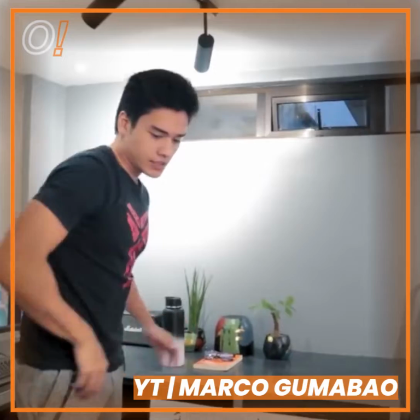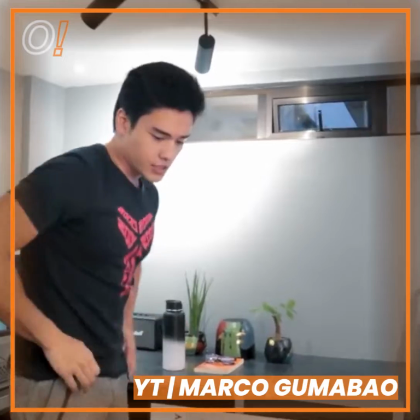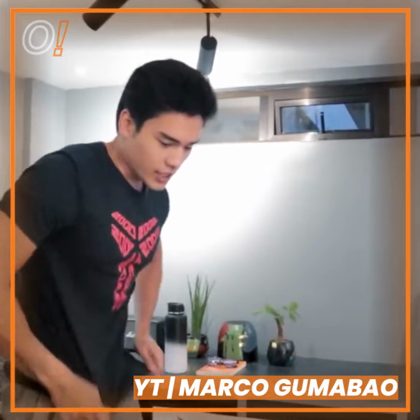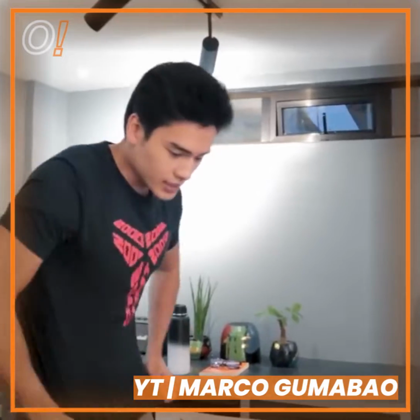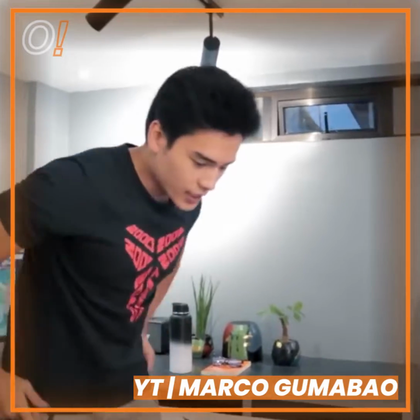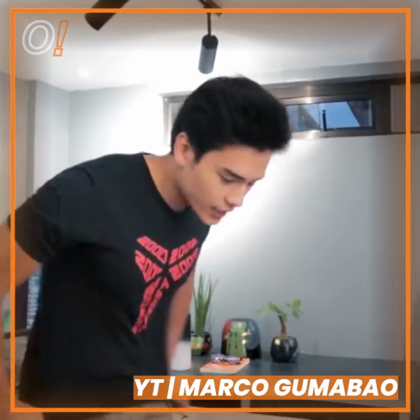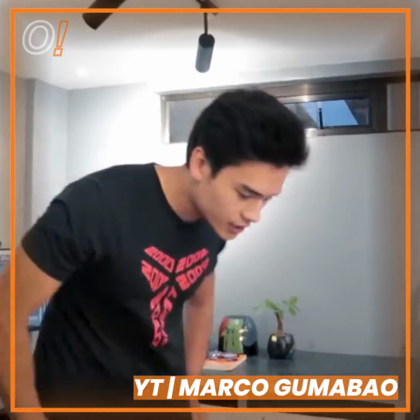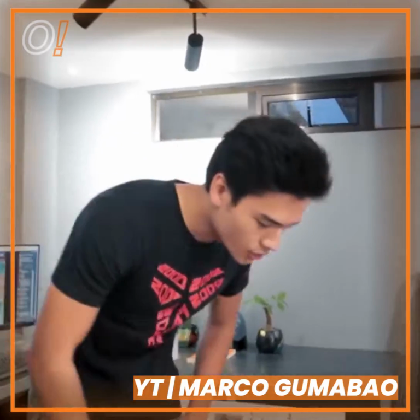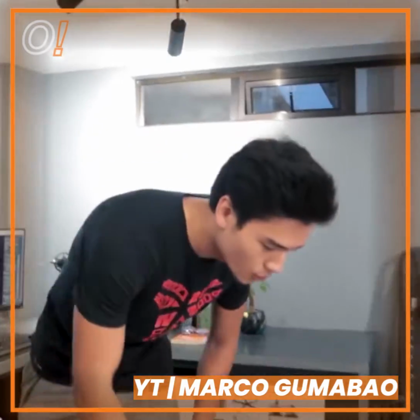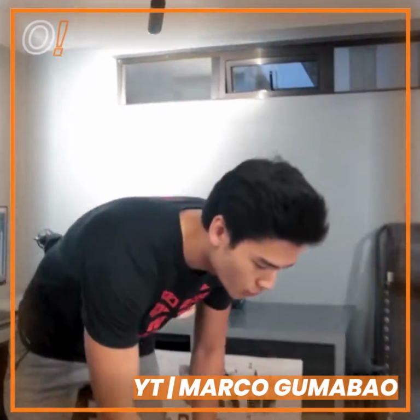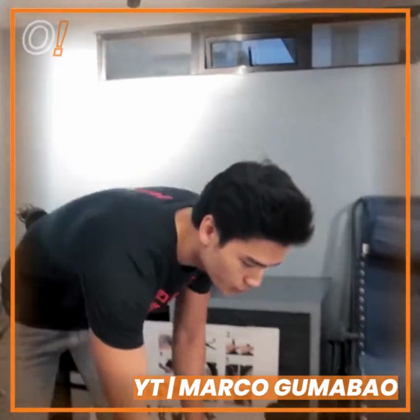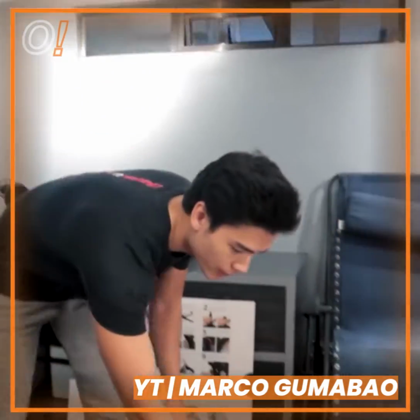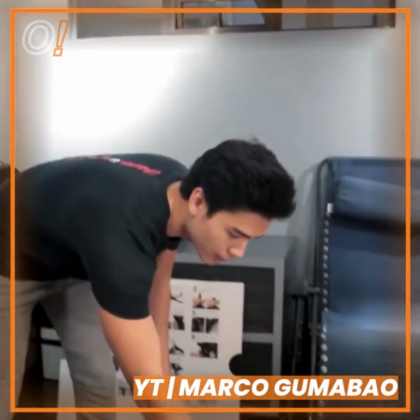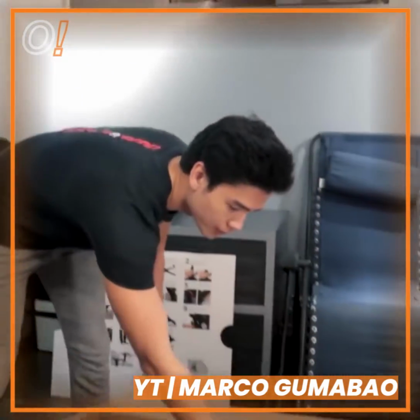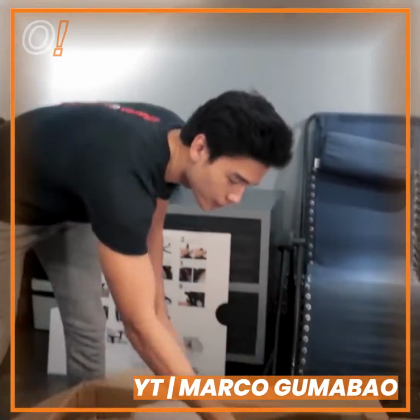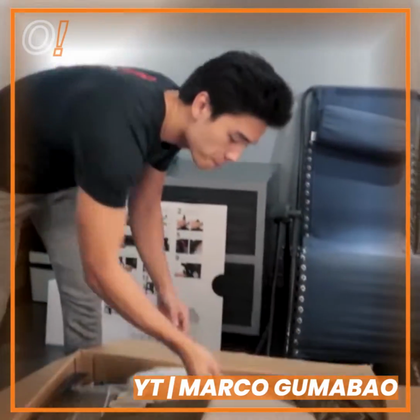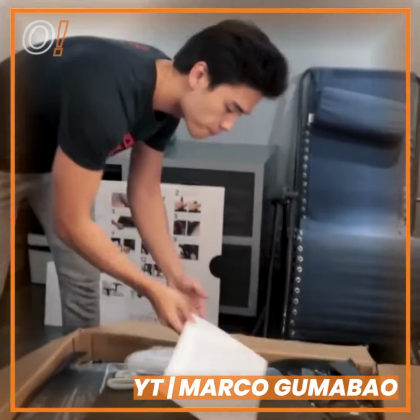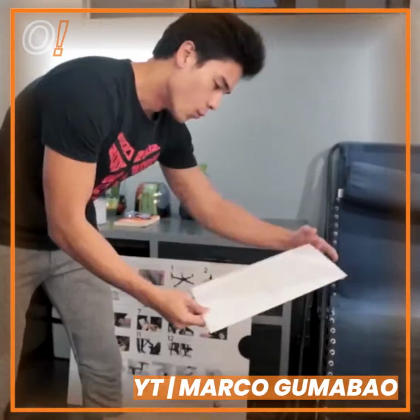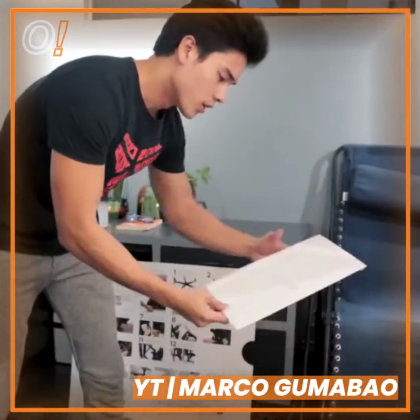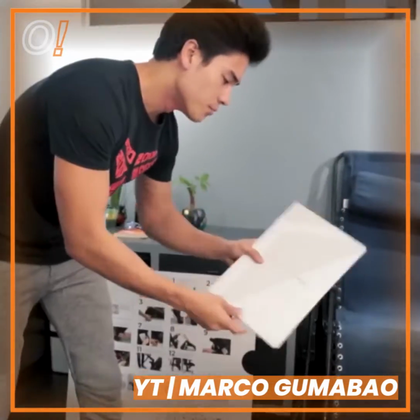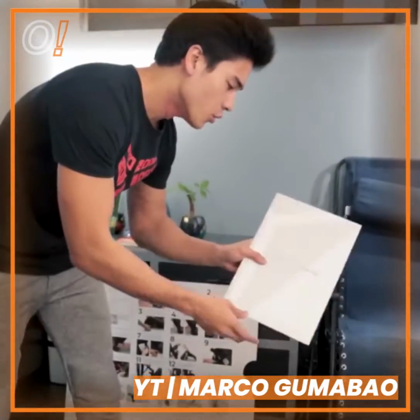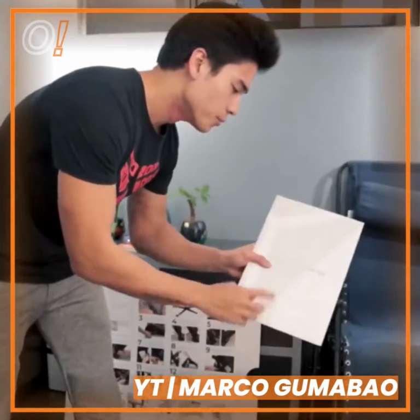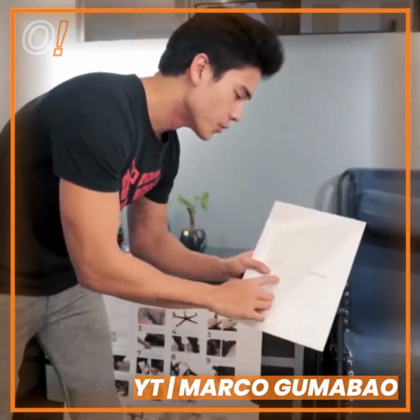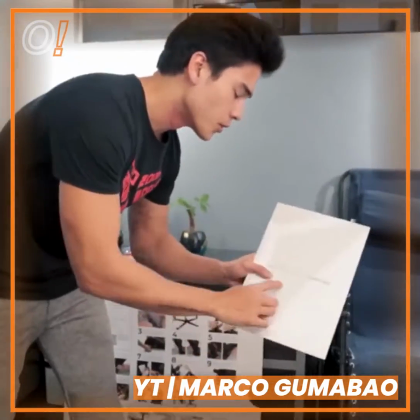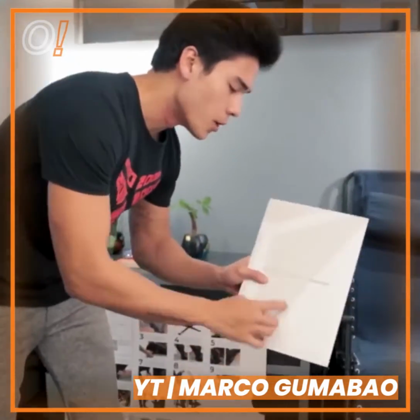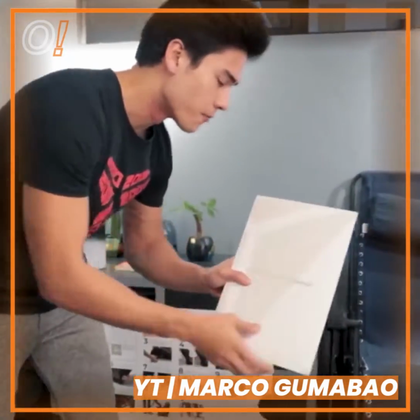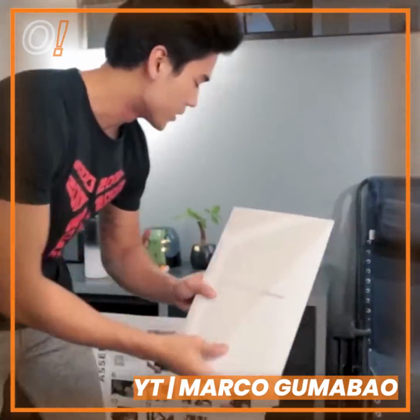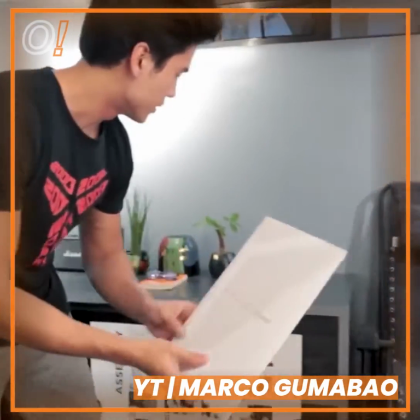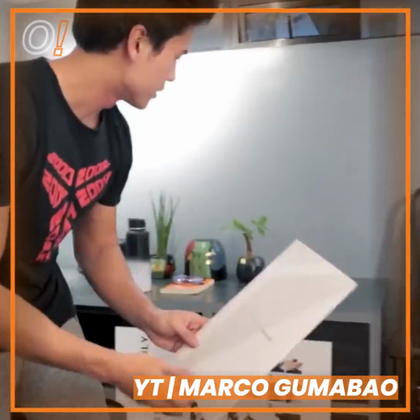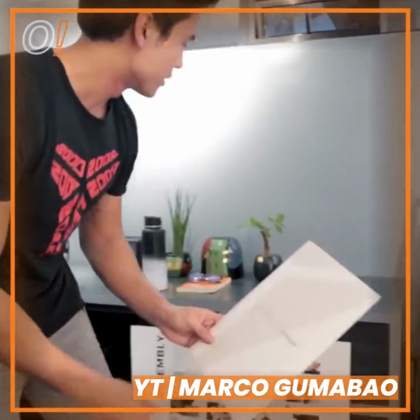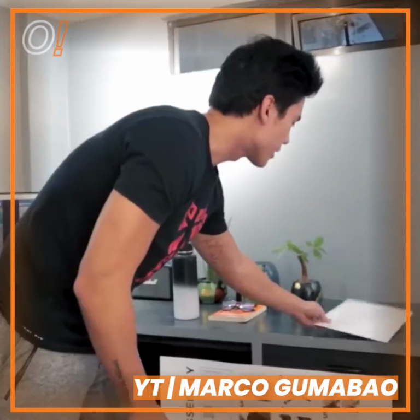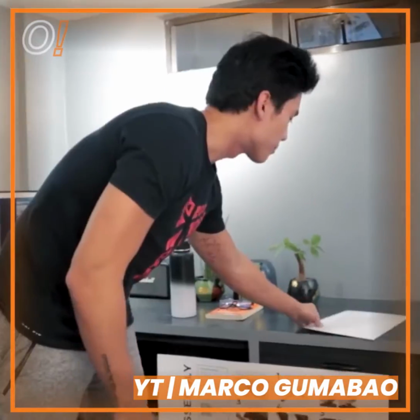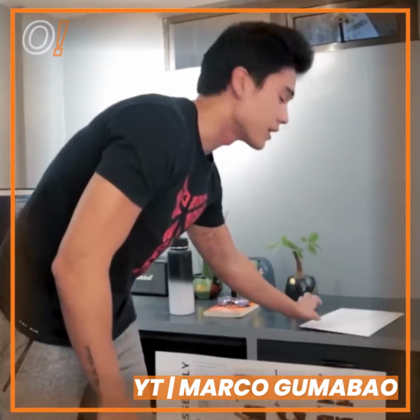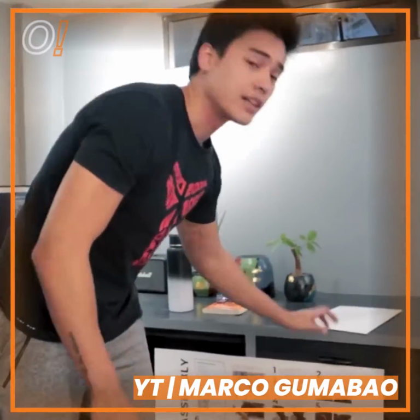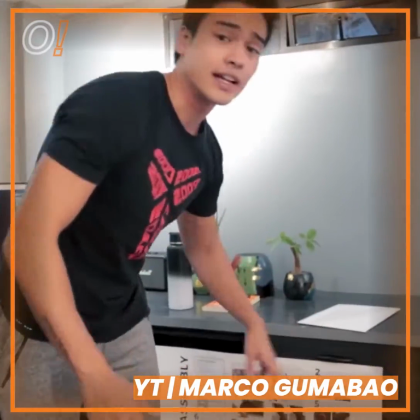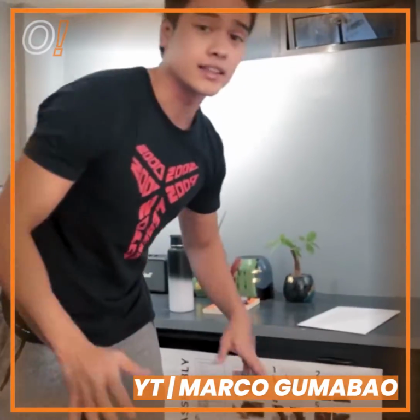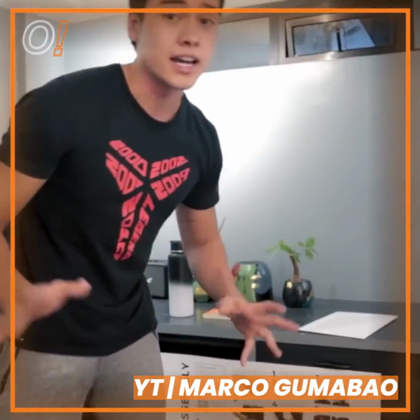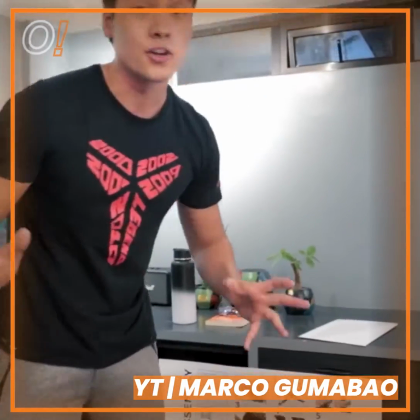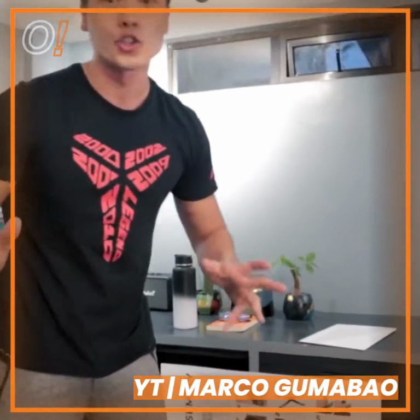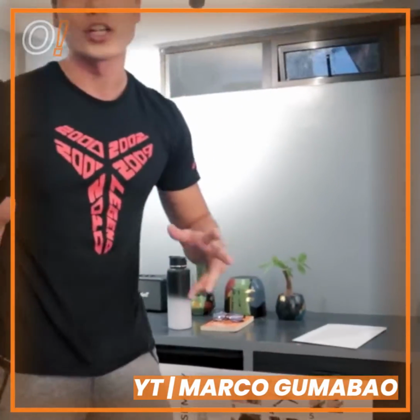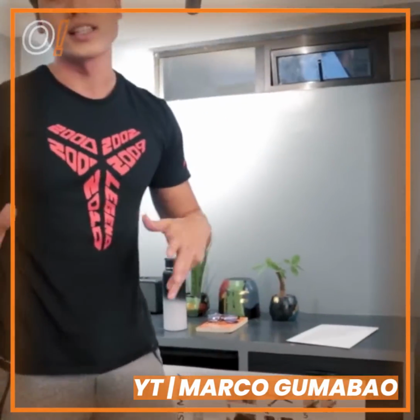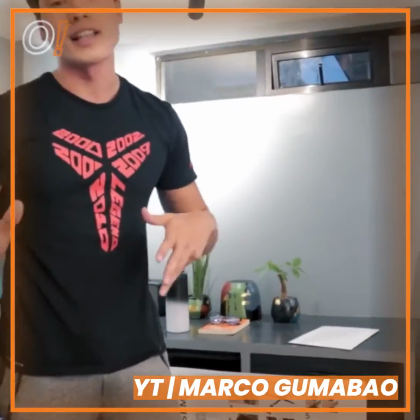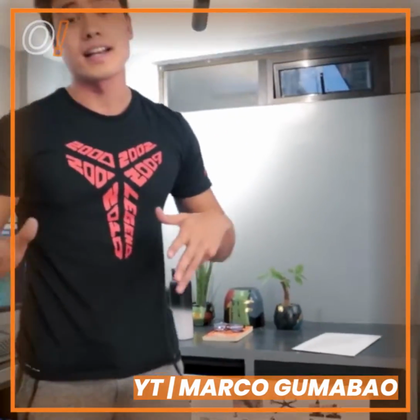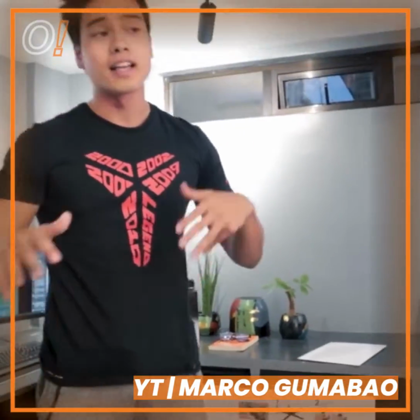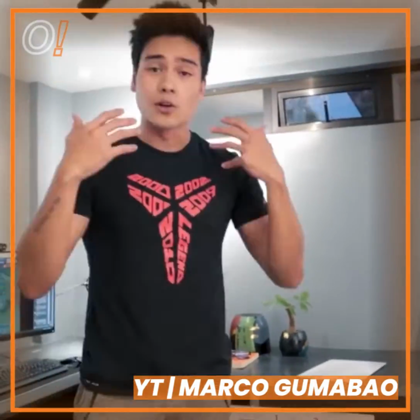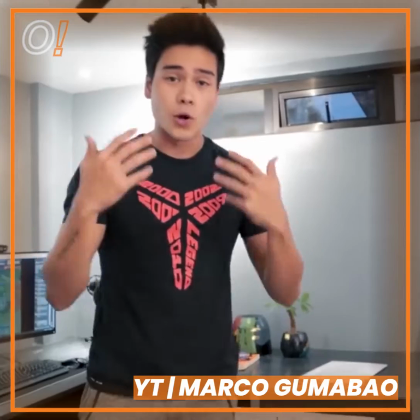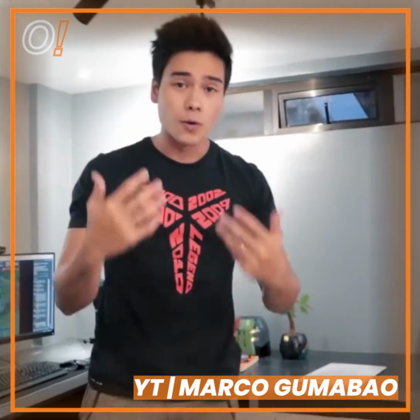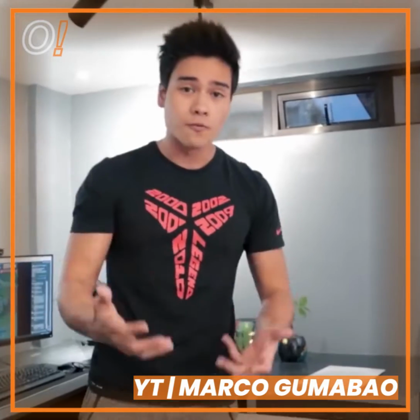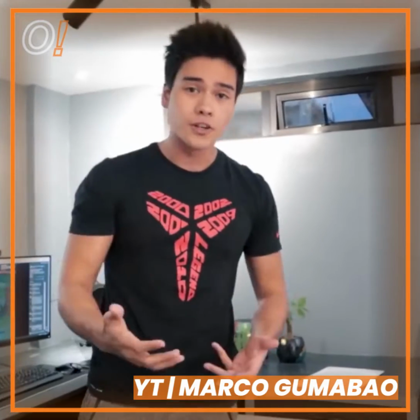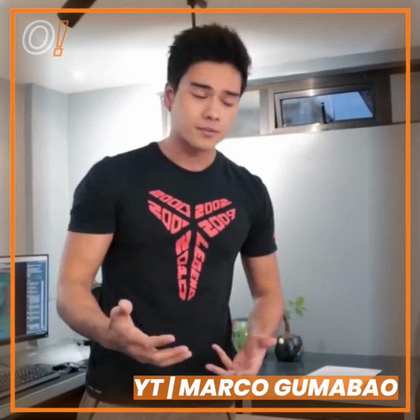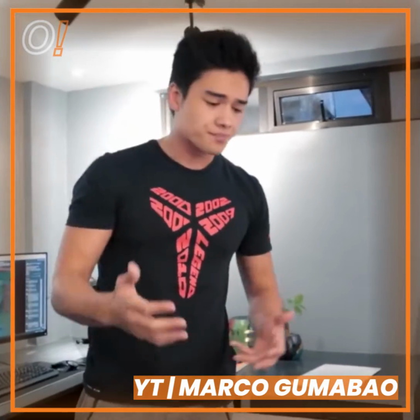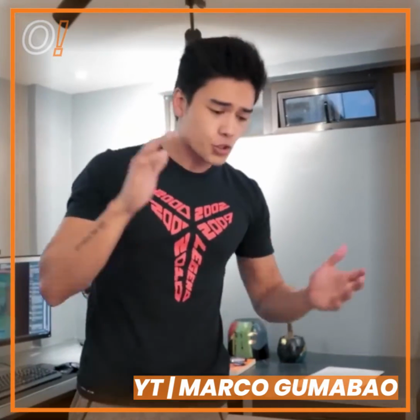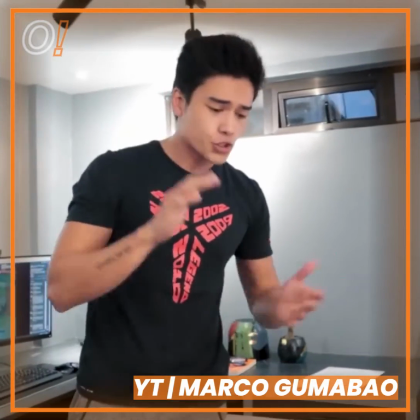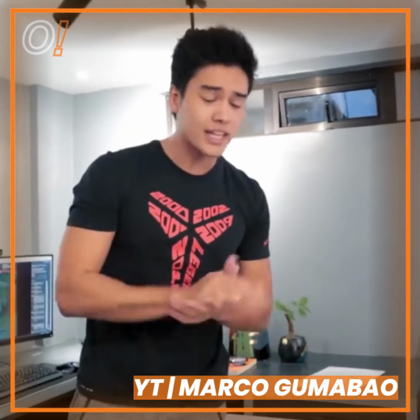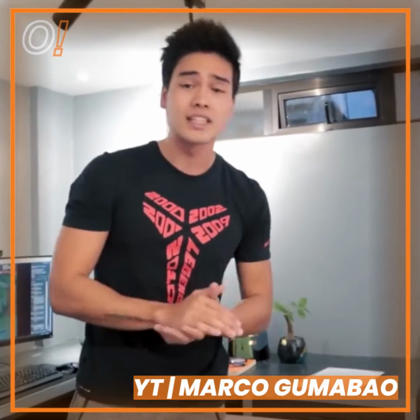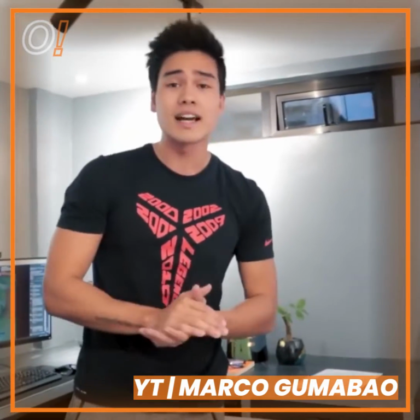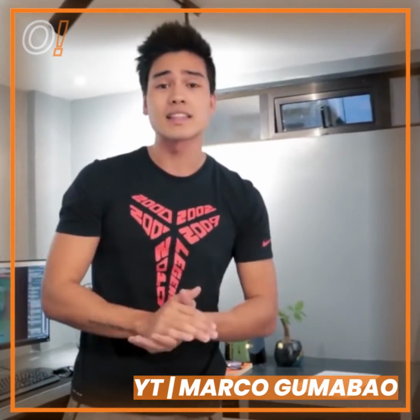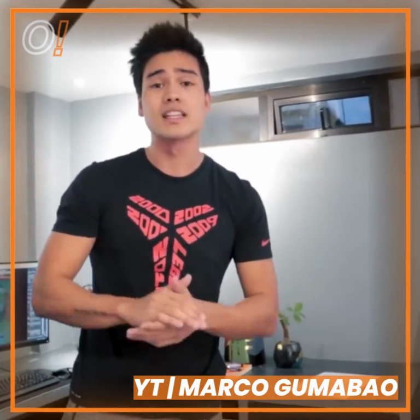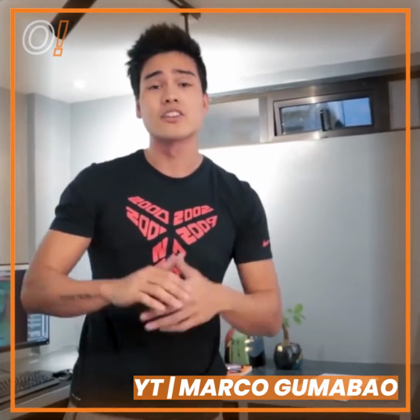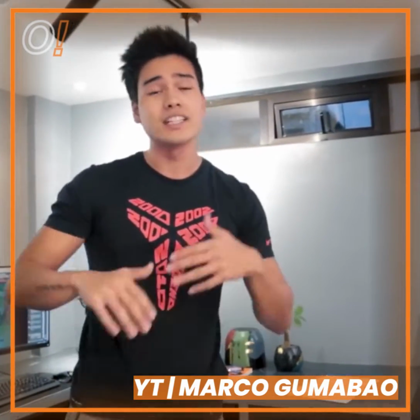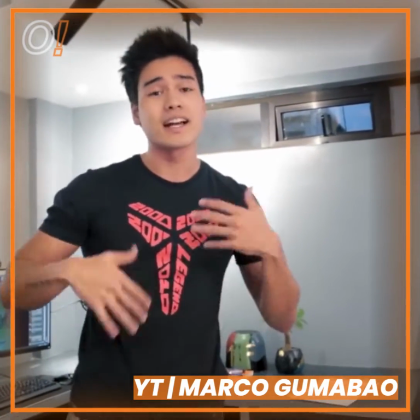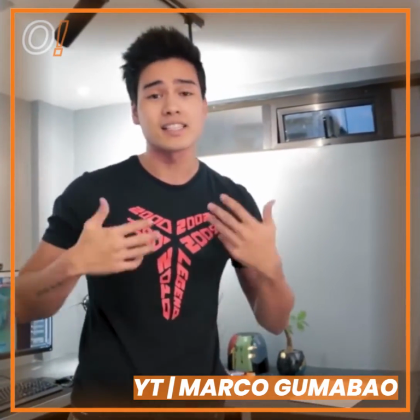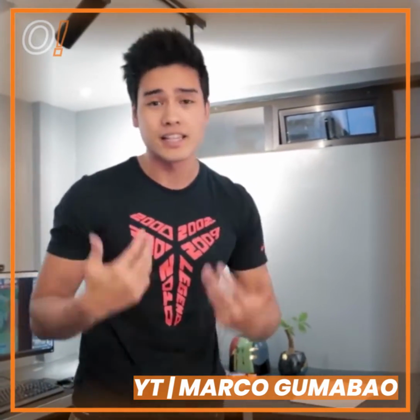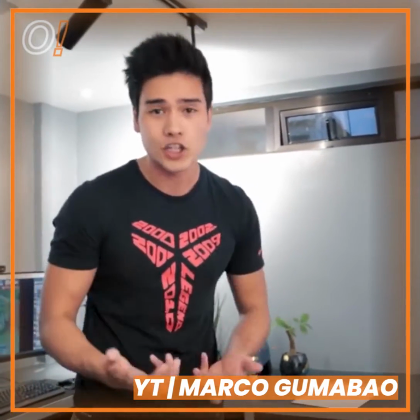Let's start. So, what do we have here? Welcome home to comfort. Siyempre, lahat tayo gusto natin lahat ng comfort. Gusto natin lahat ng relaxation.